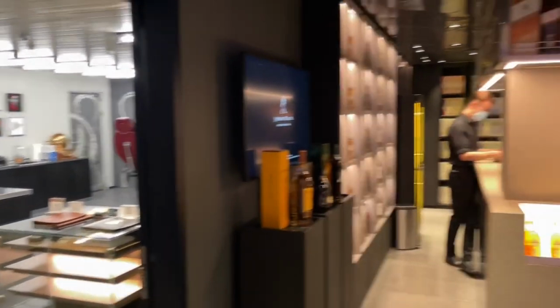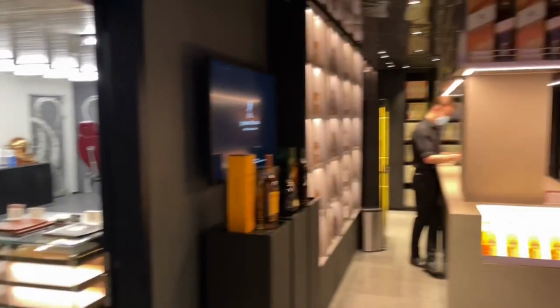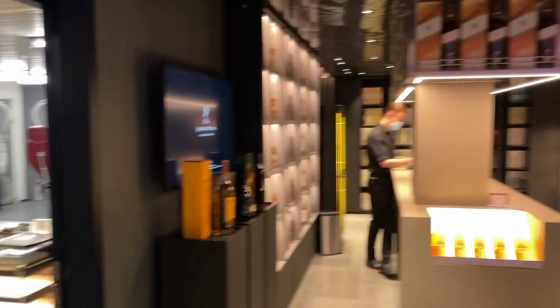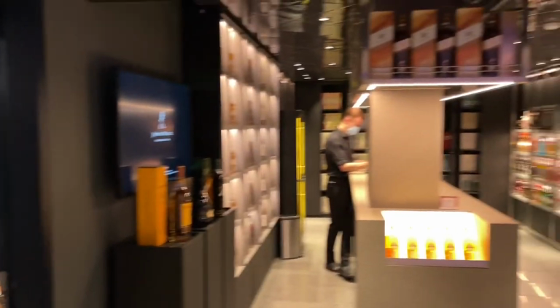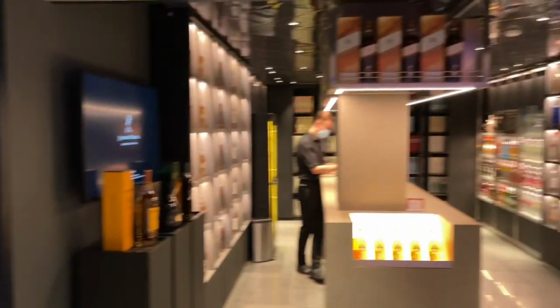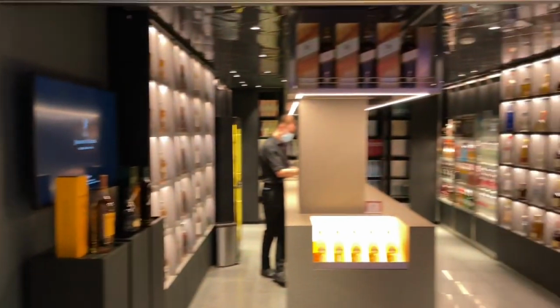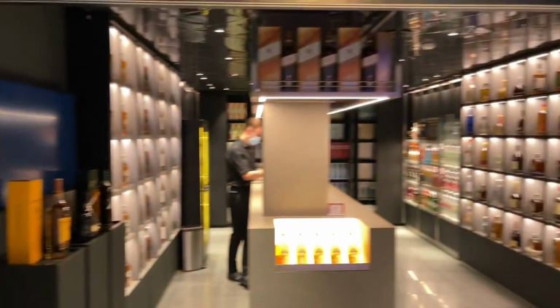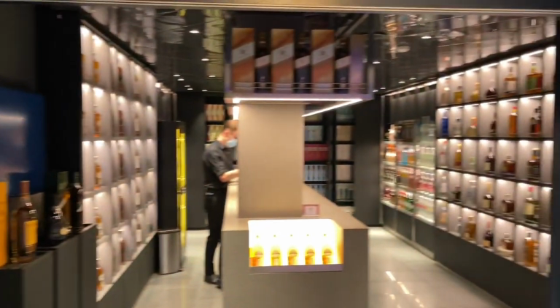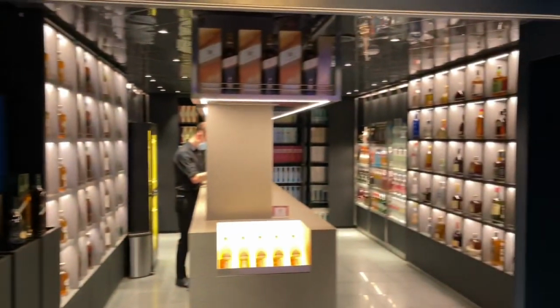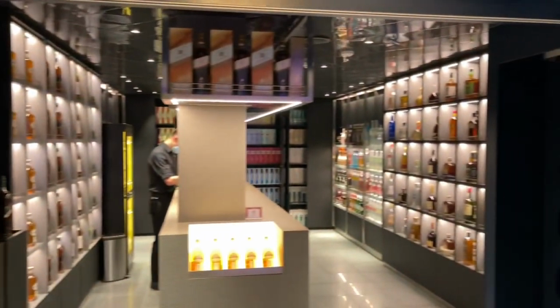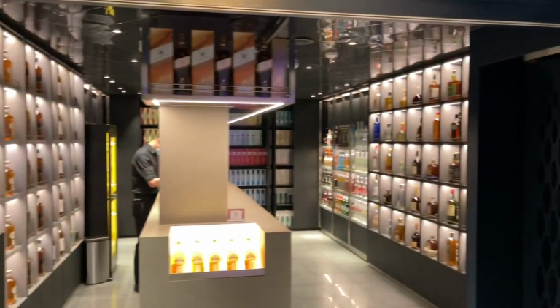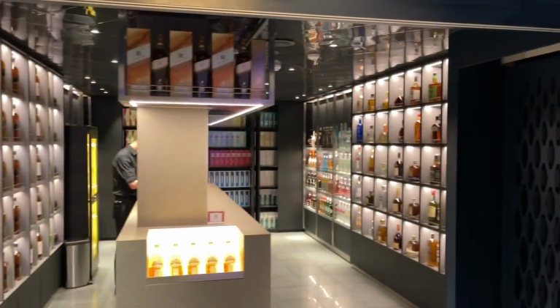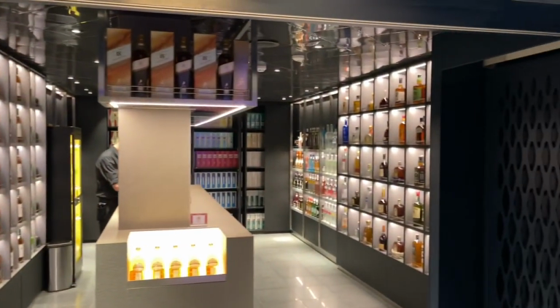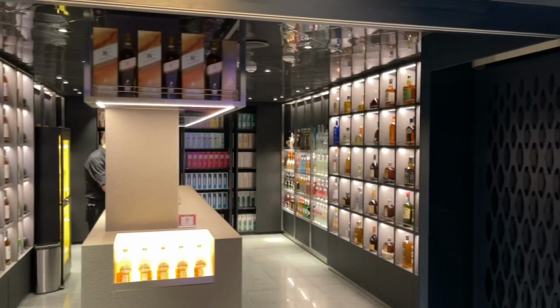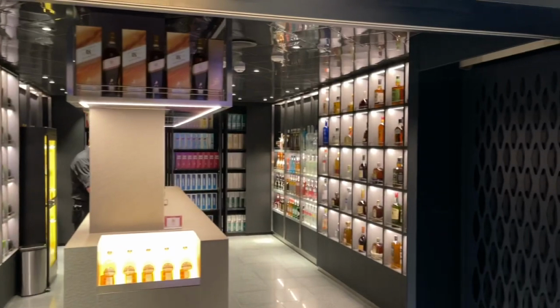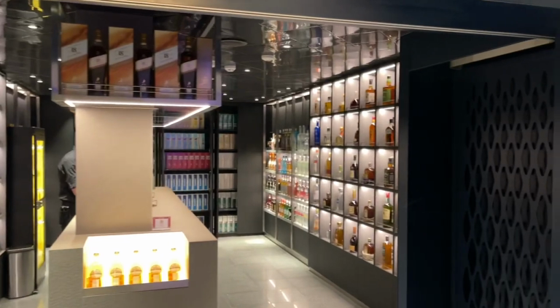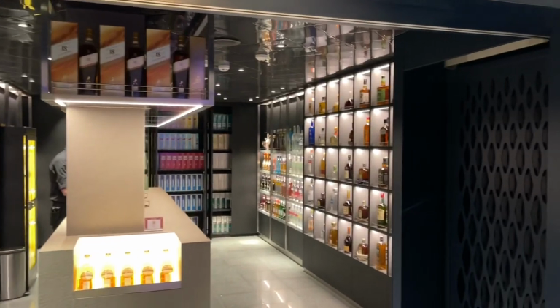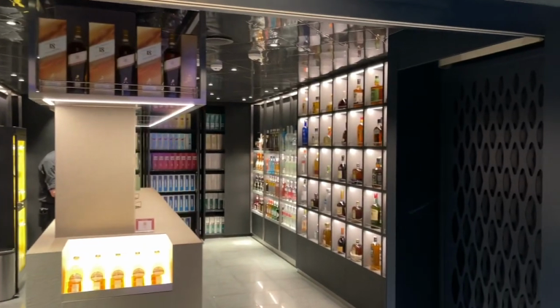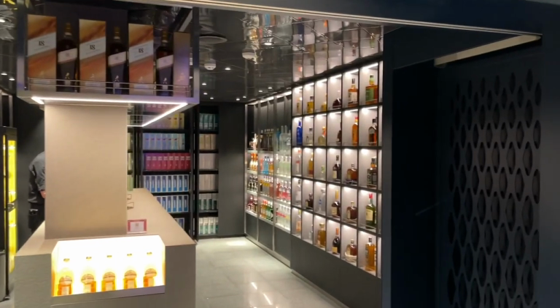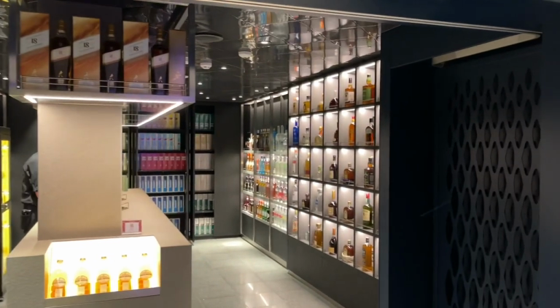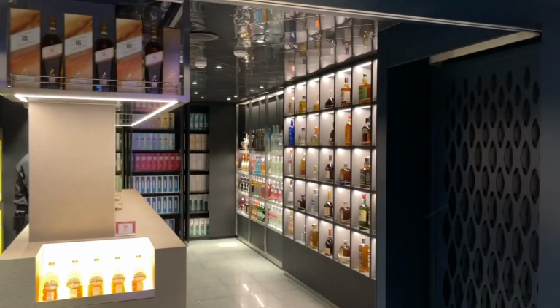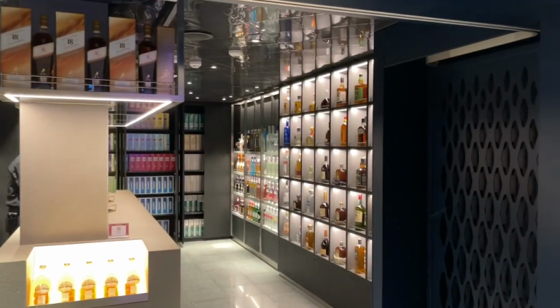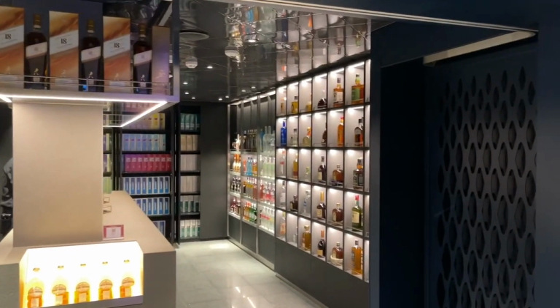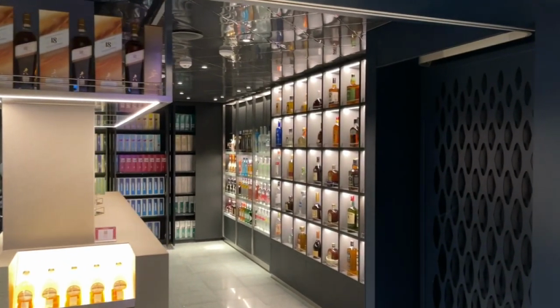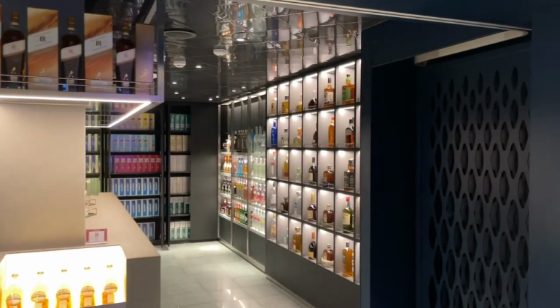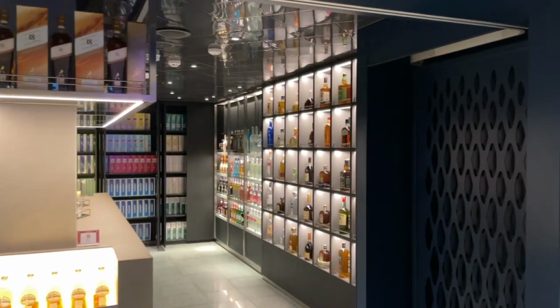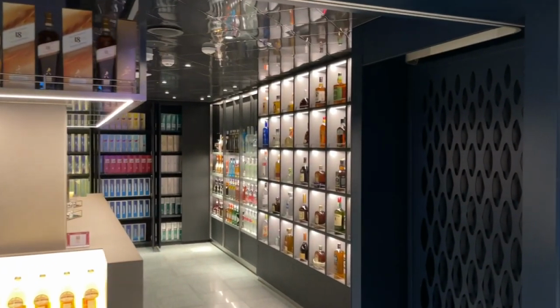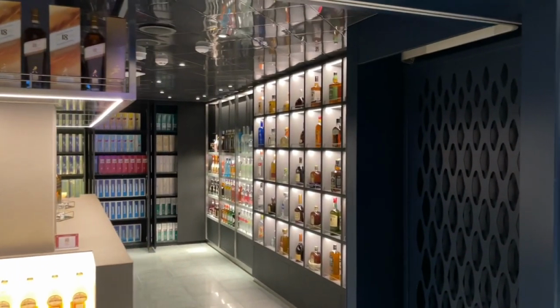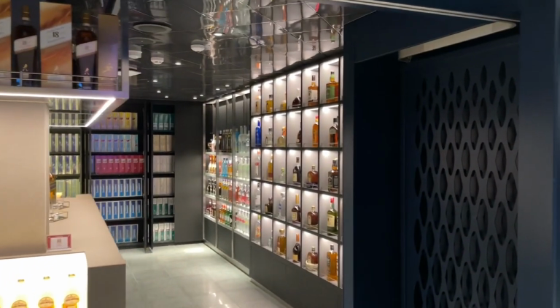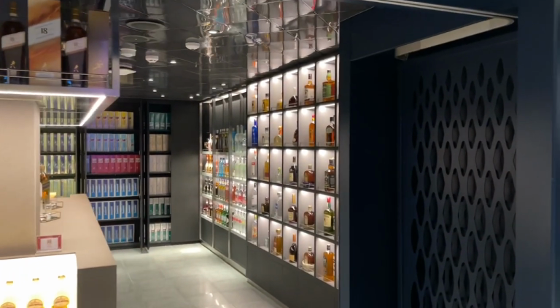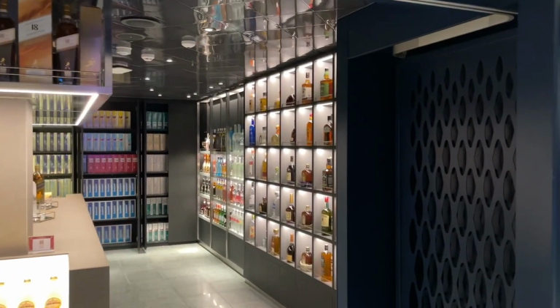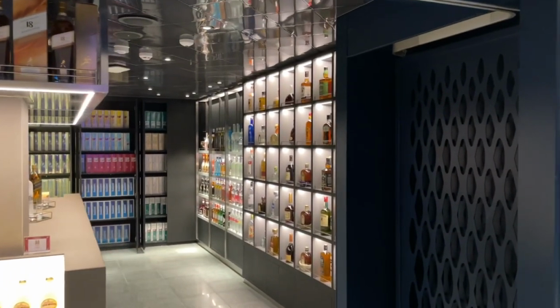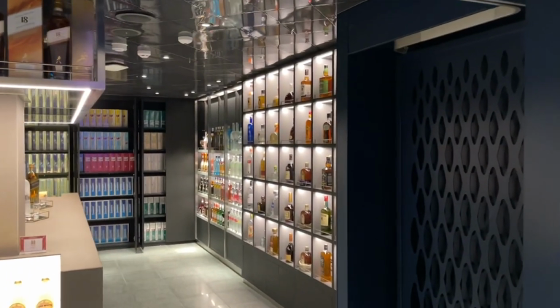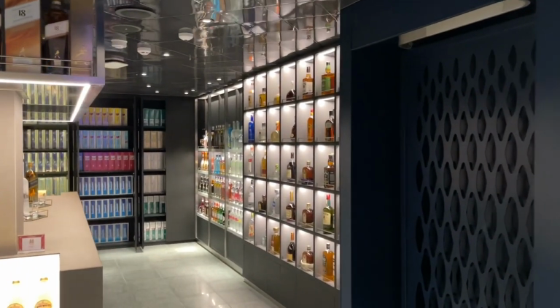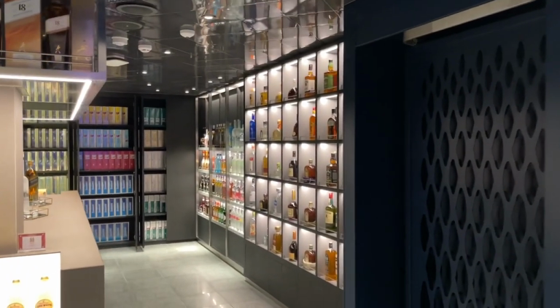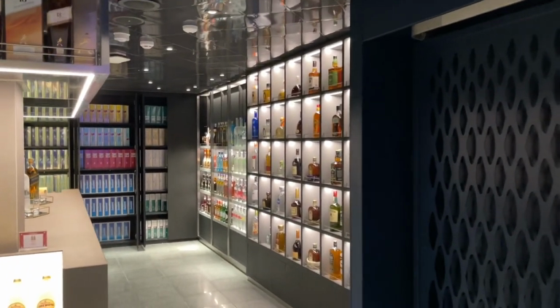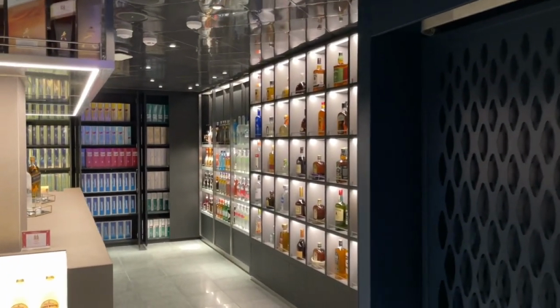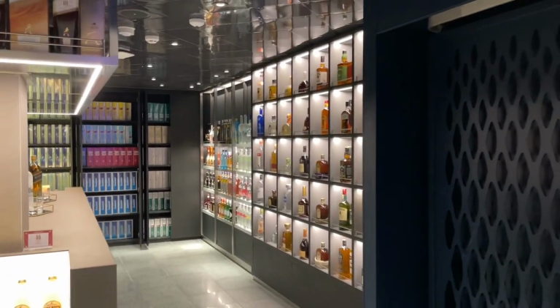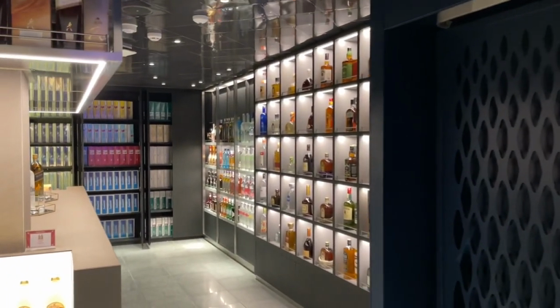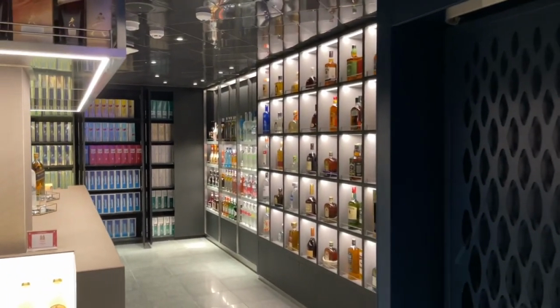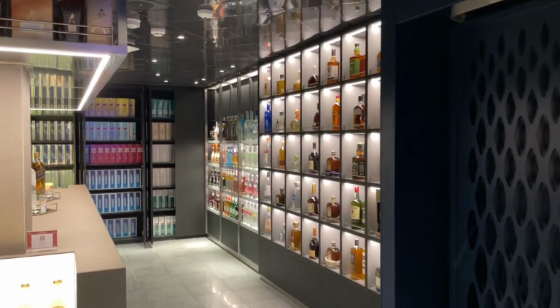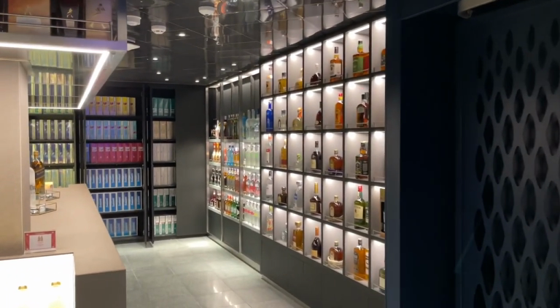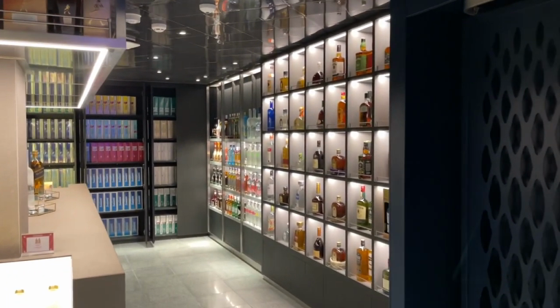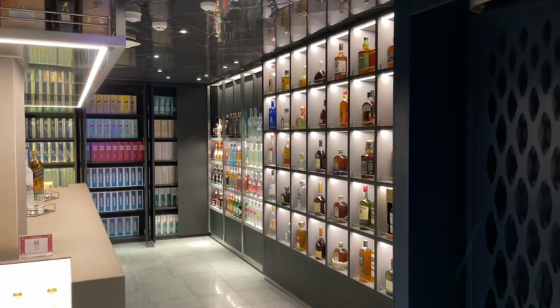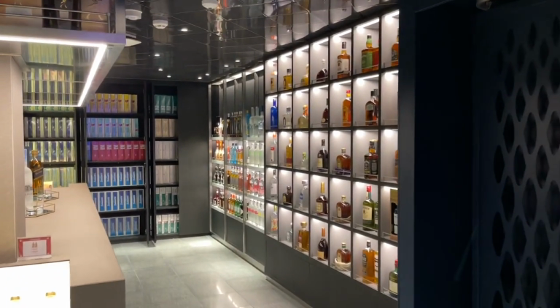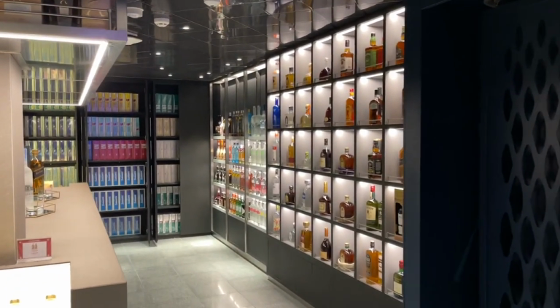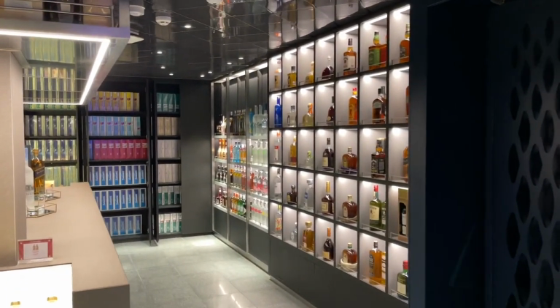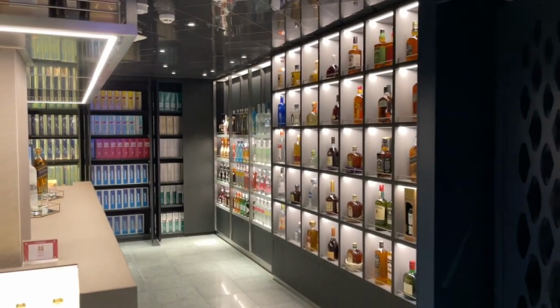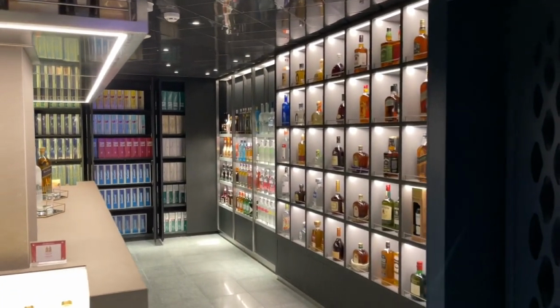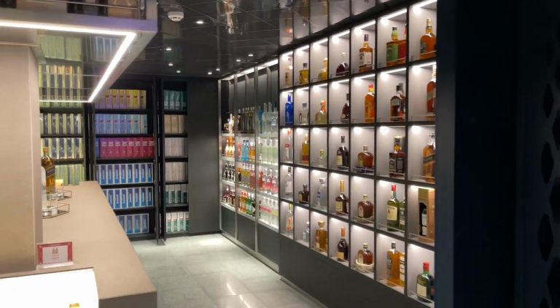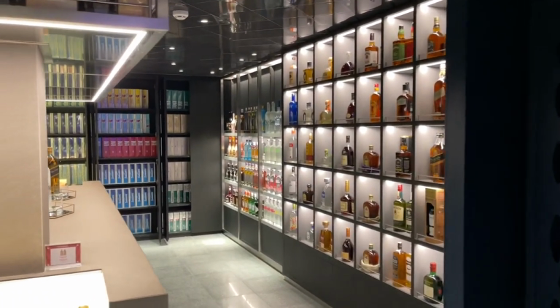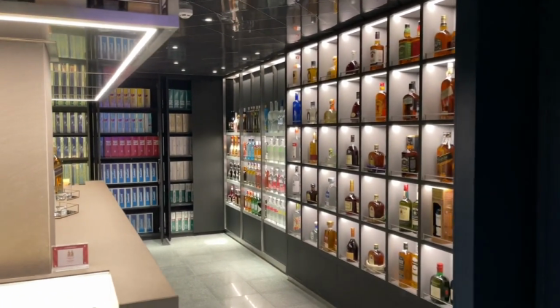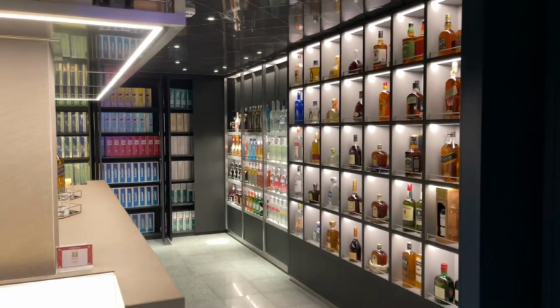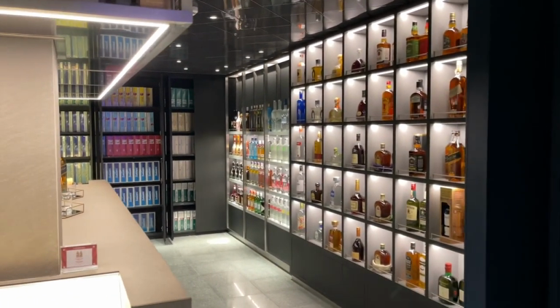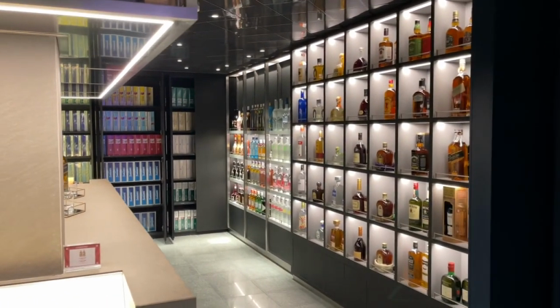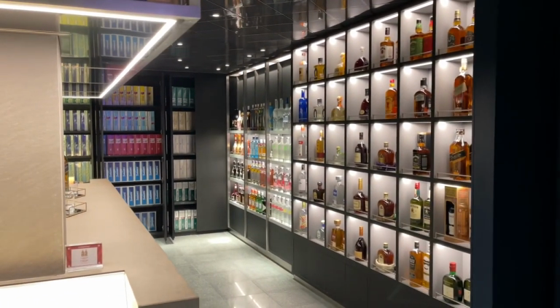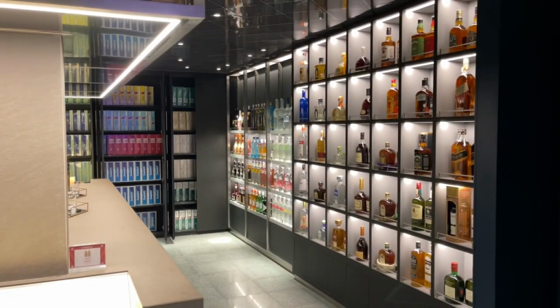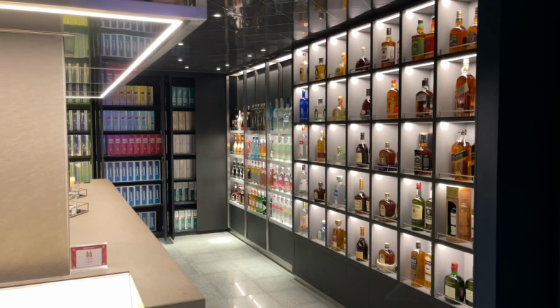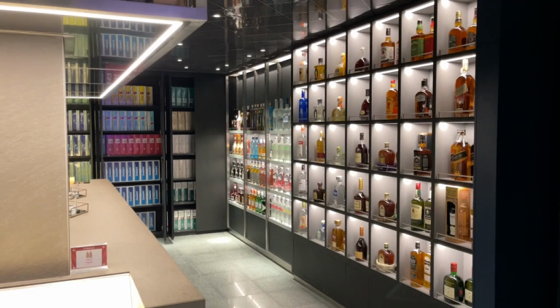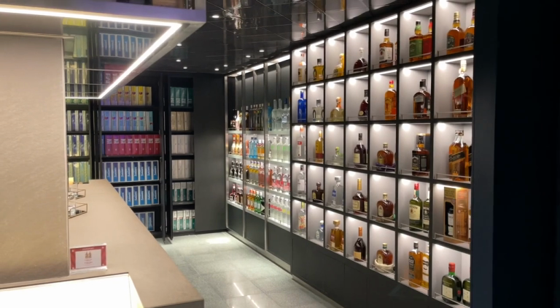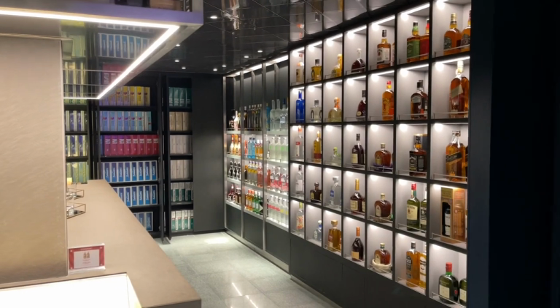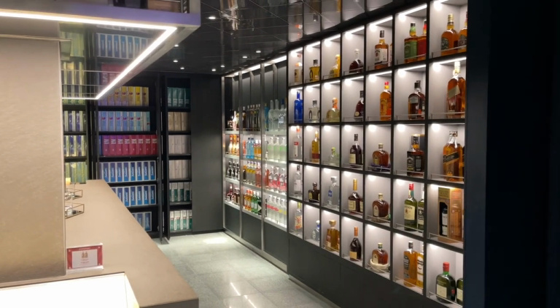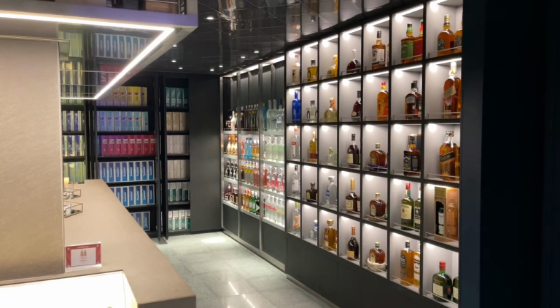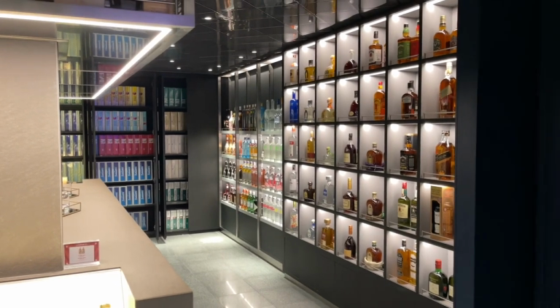Here's the duty-free shop with some liquors and cigarettes.